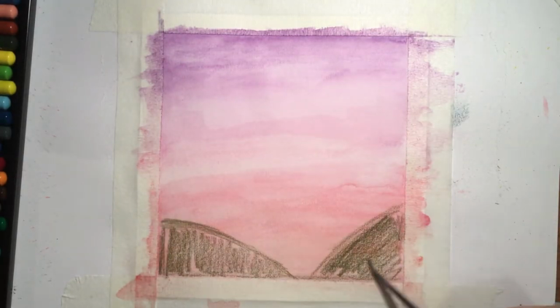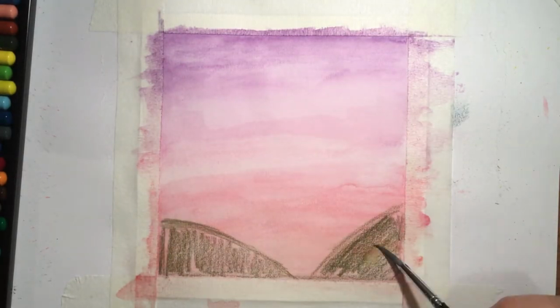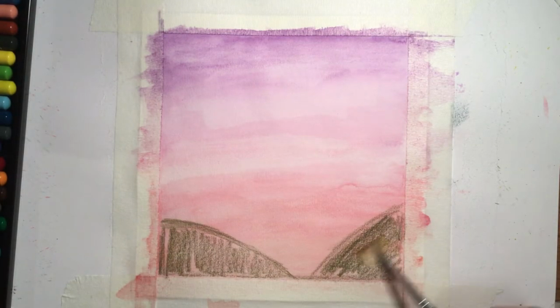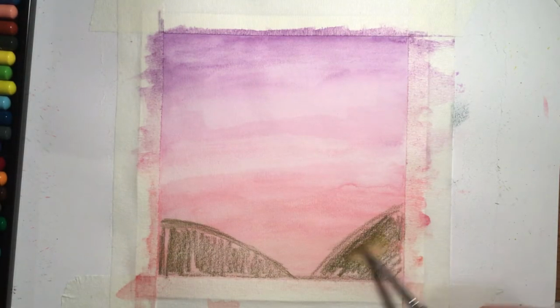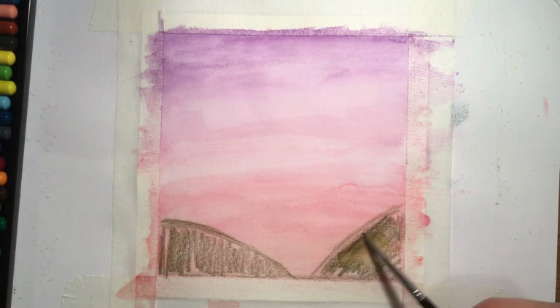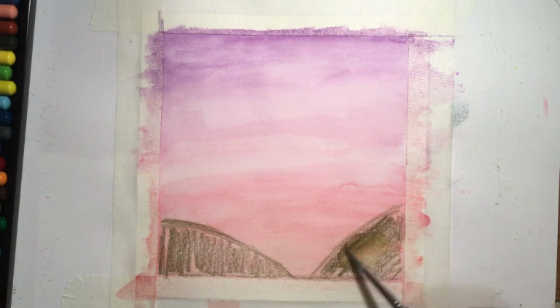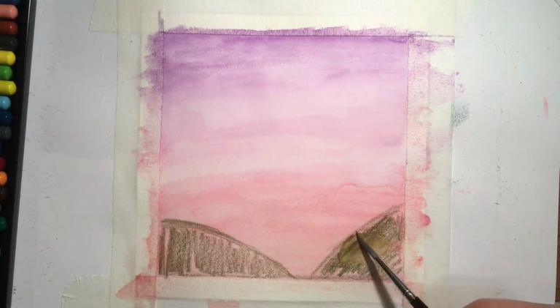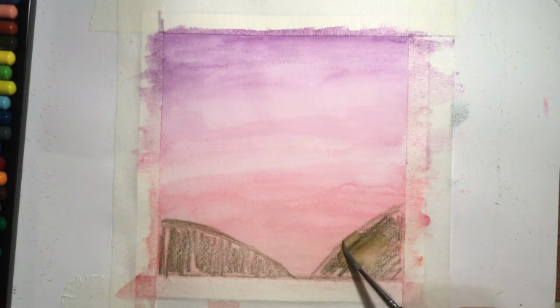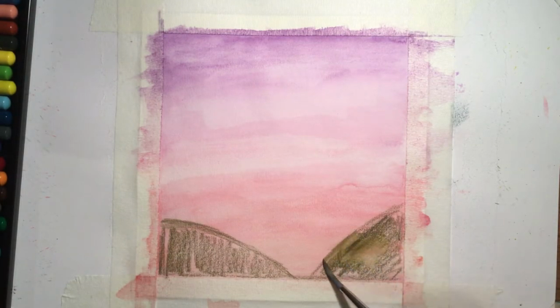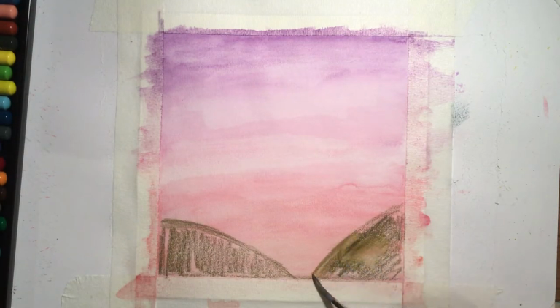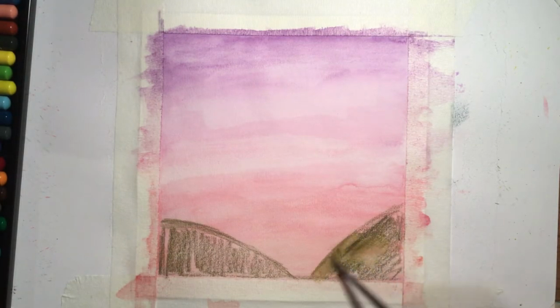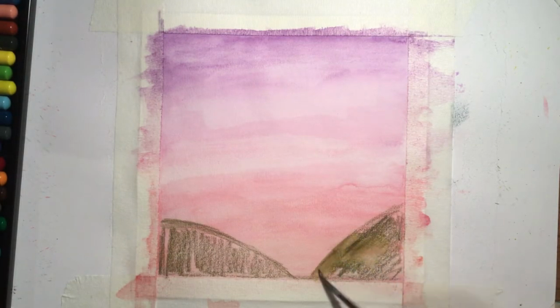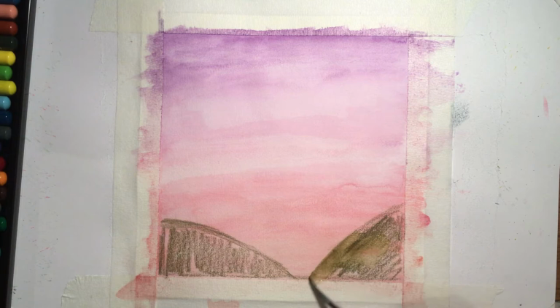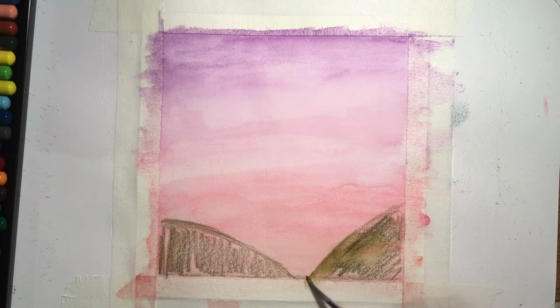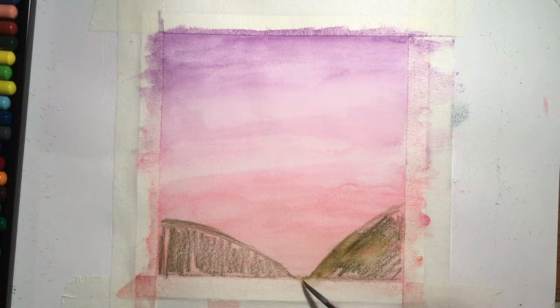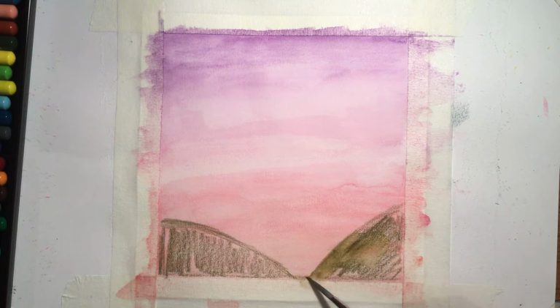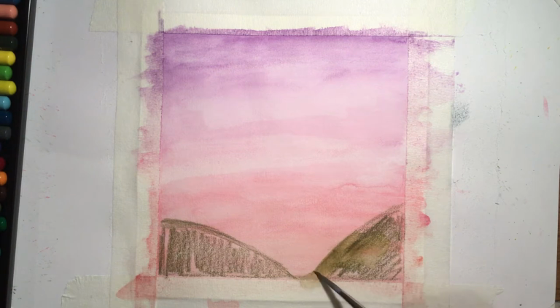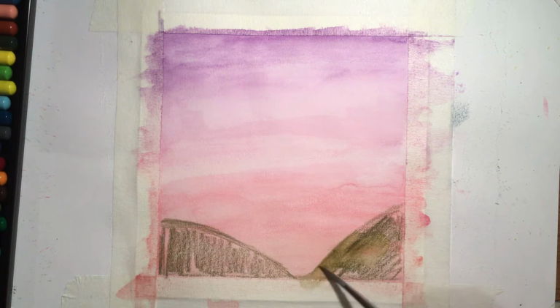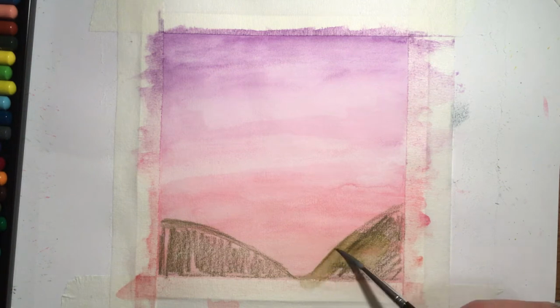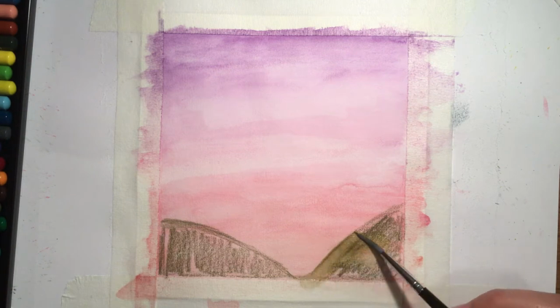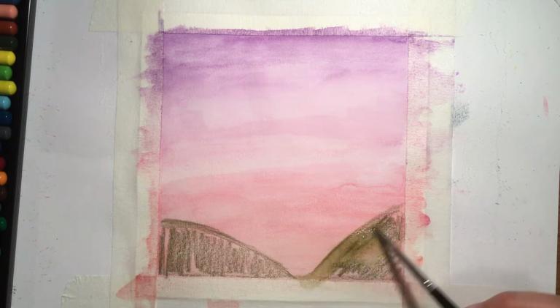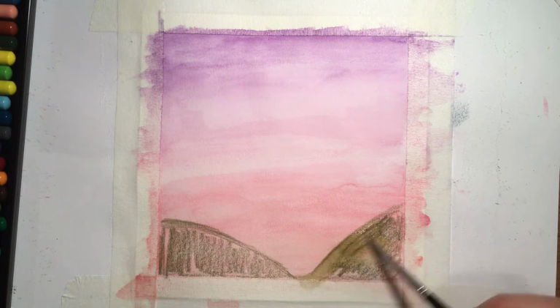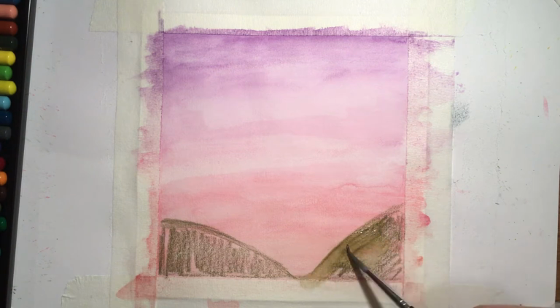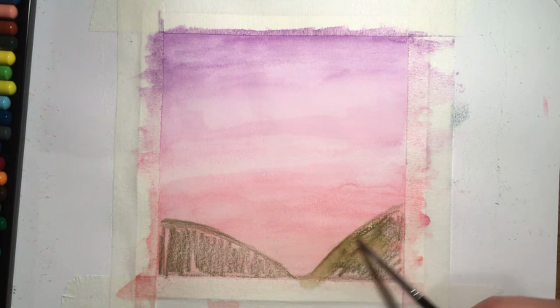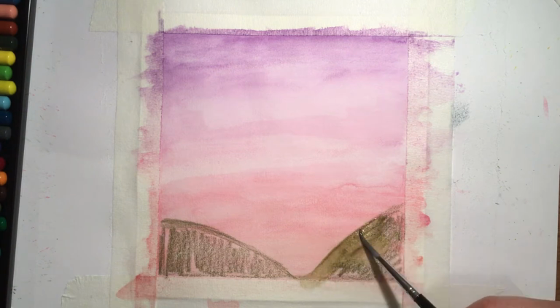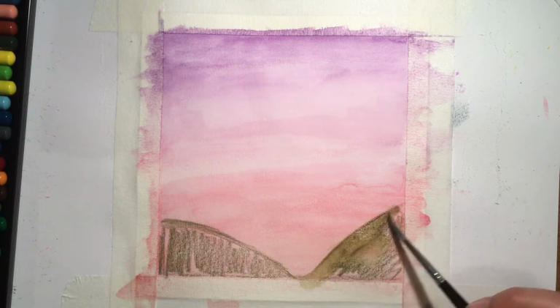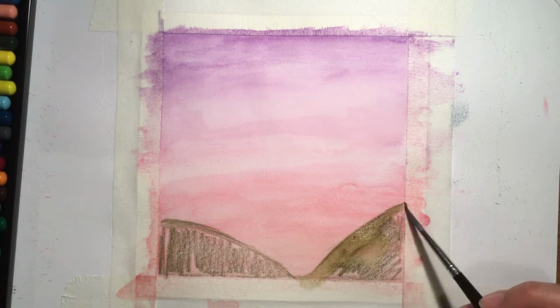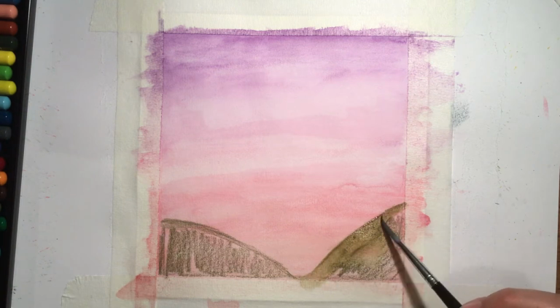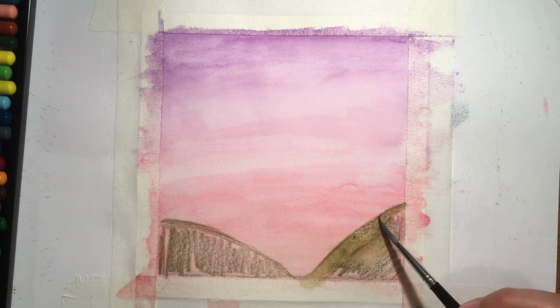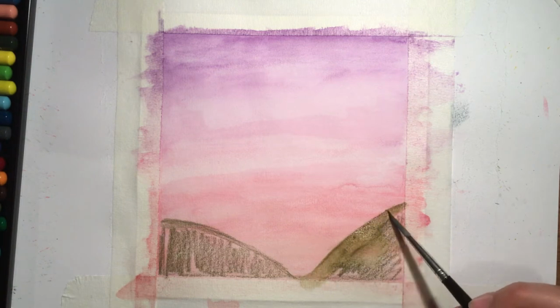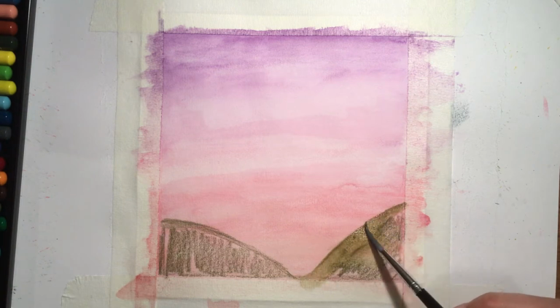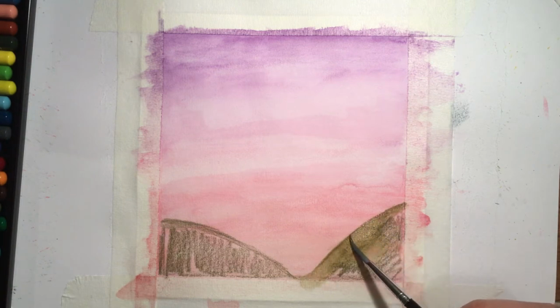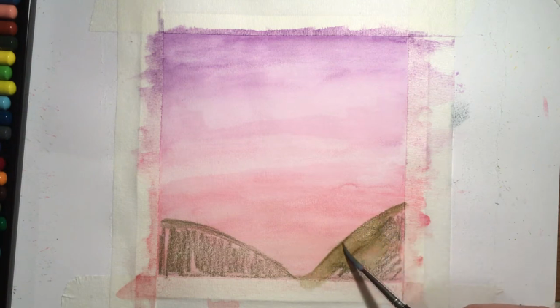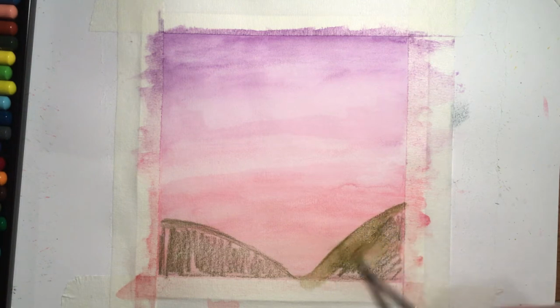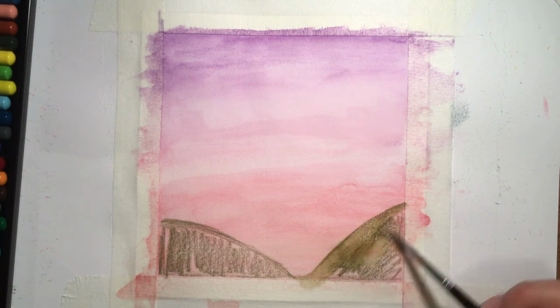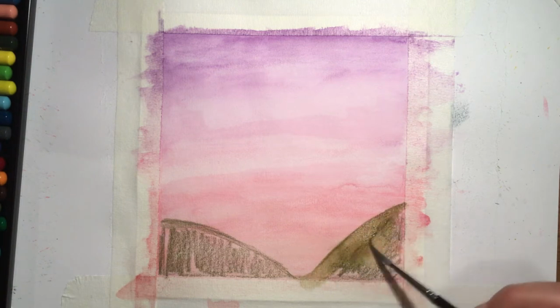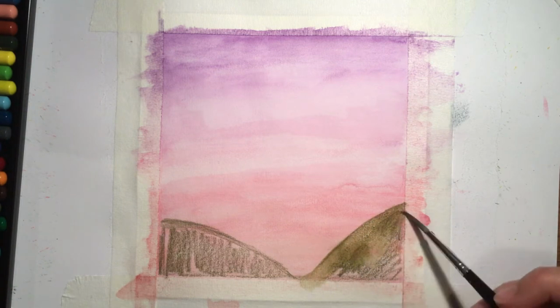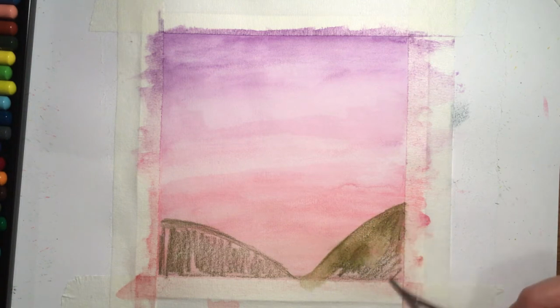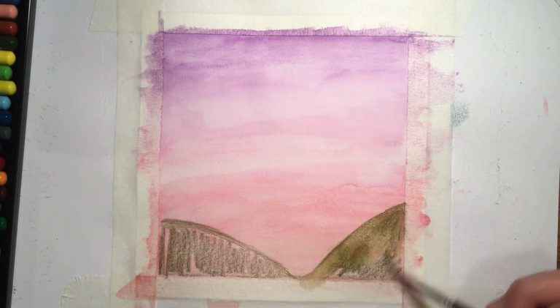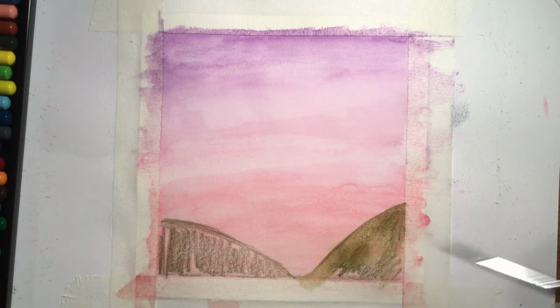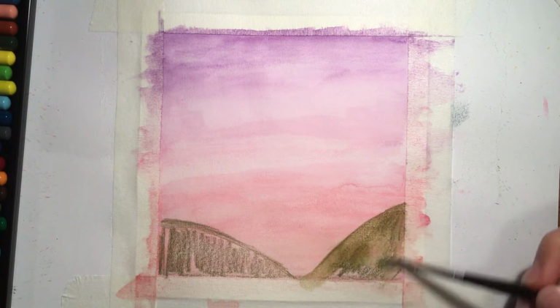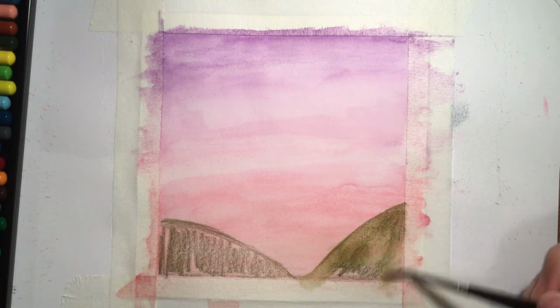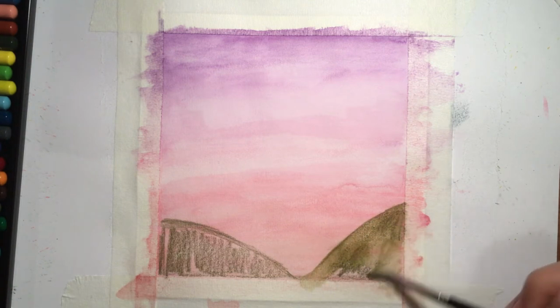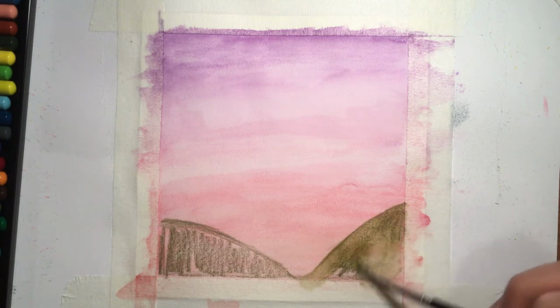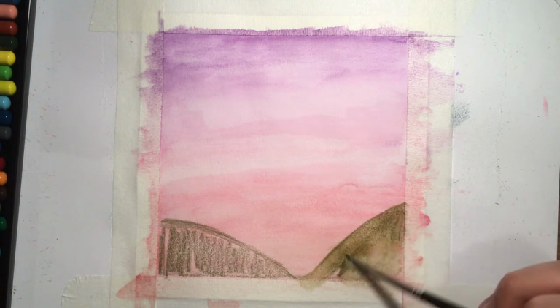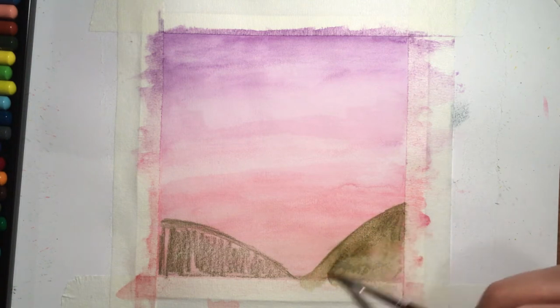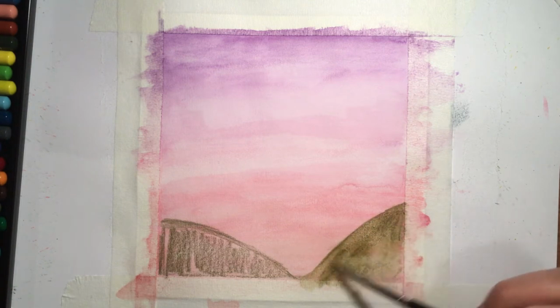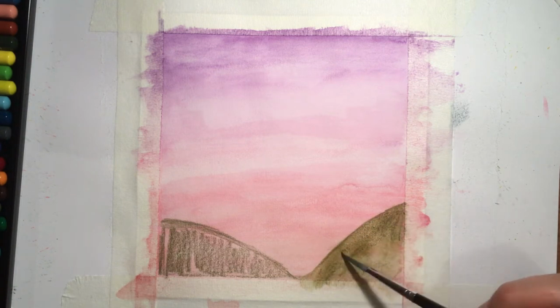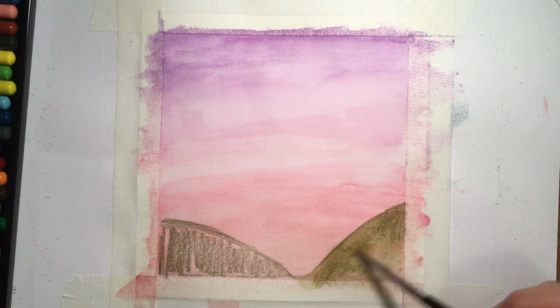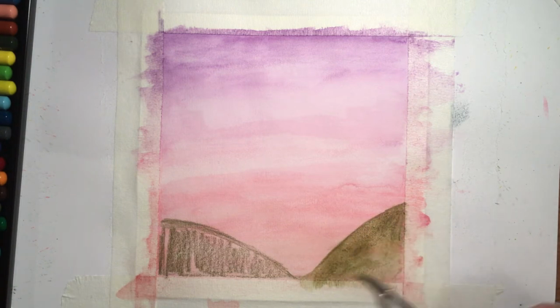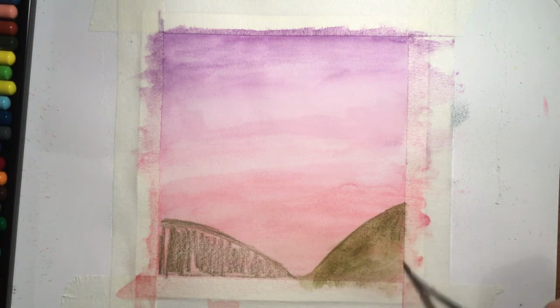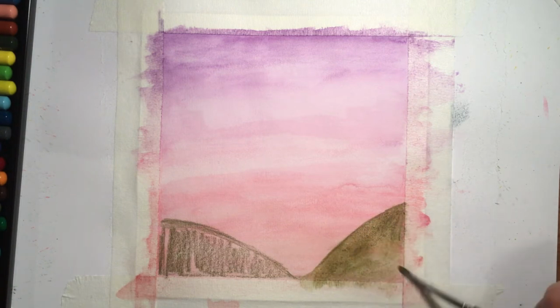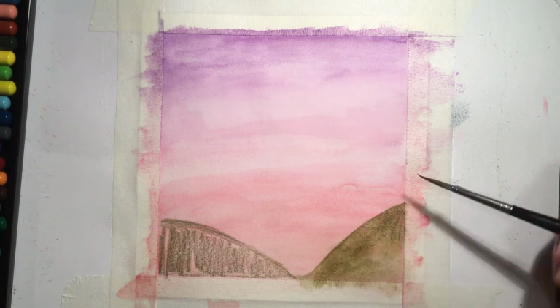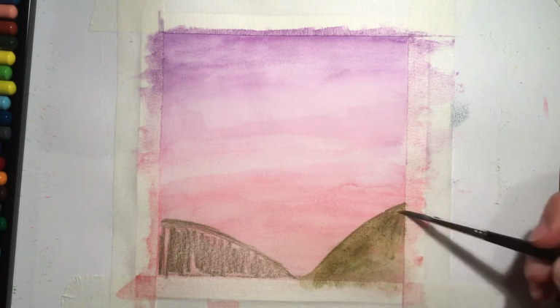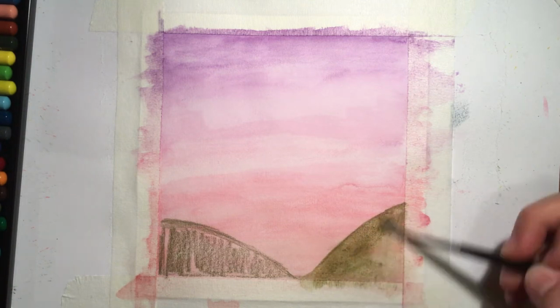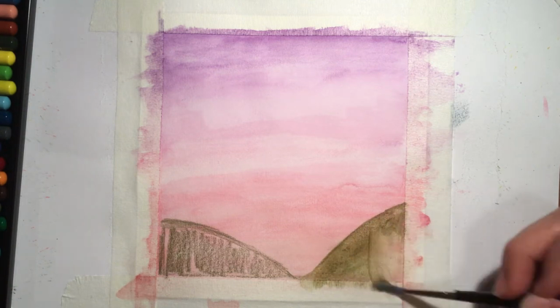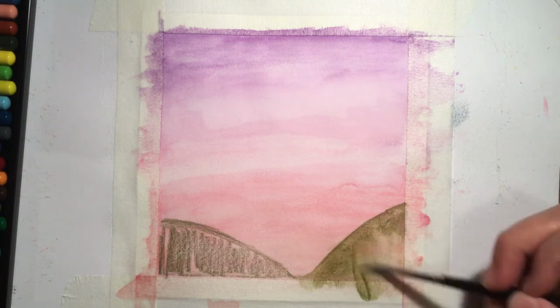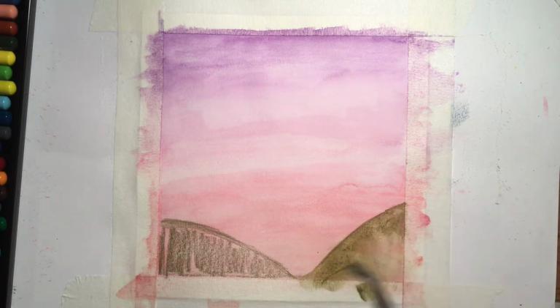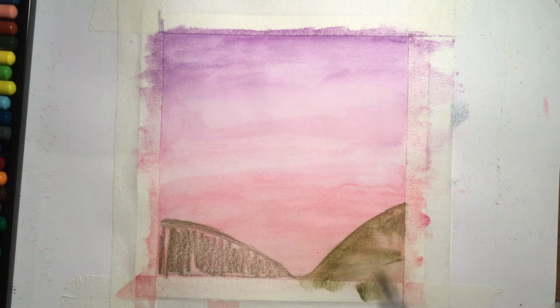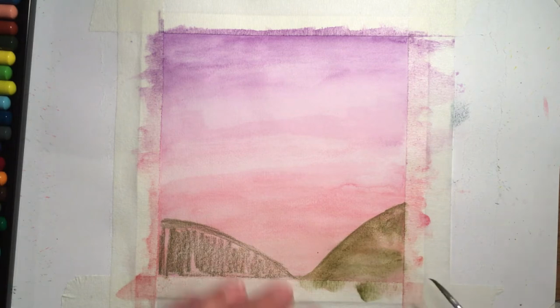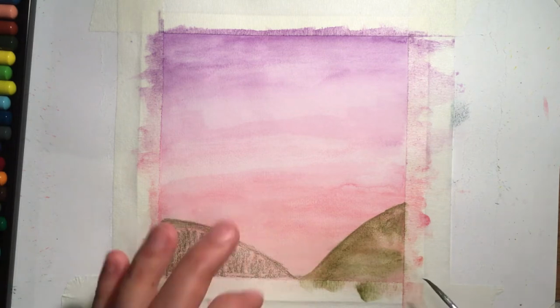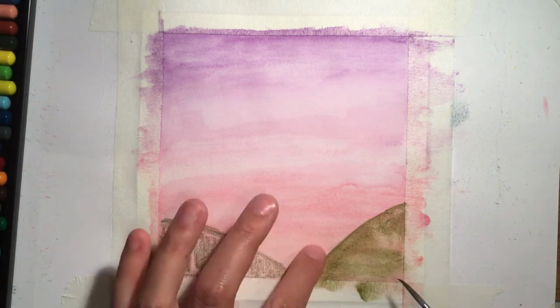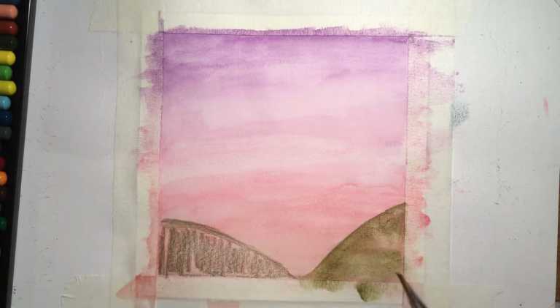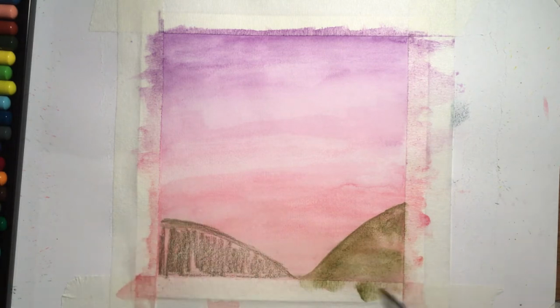To do this, I'm using a dark green watercolor pencil and blending it out again with some water on my paintbrush.